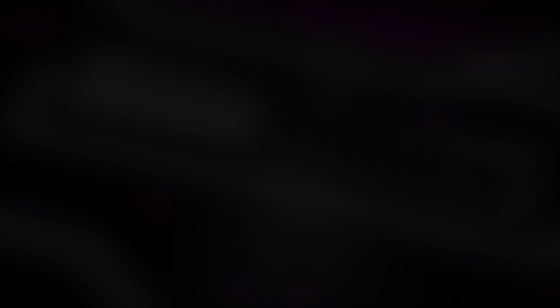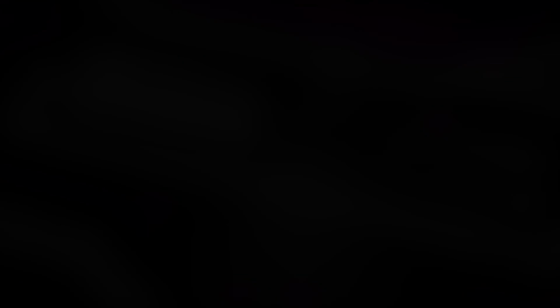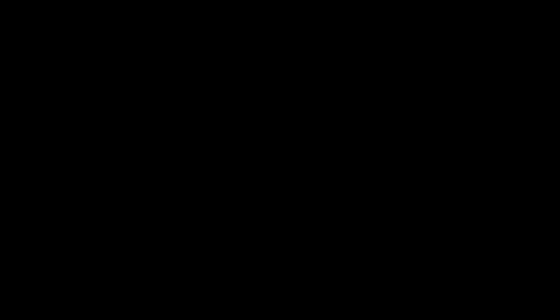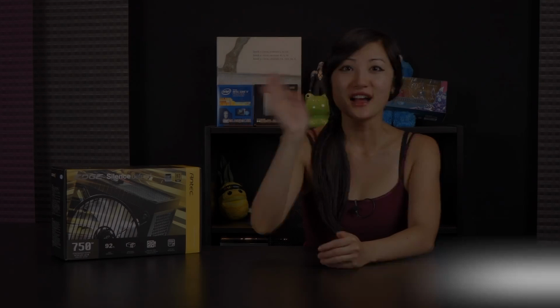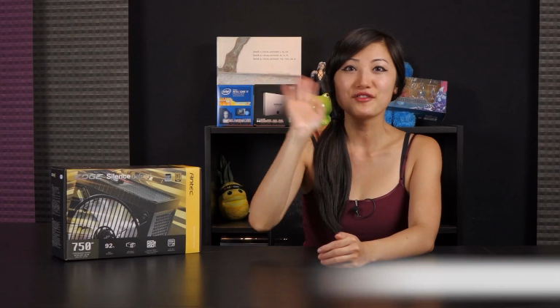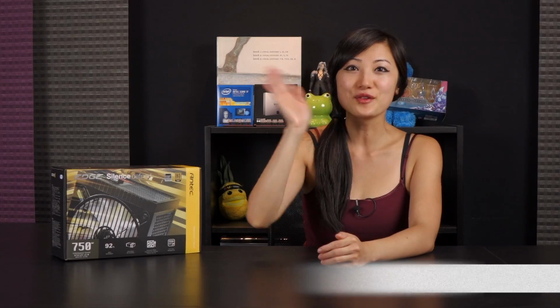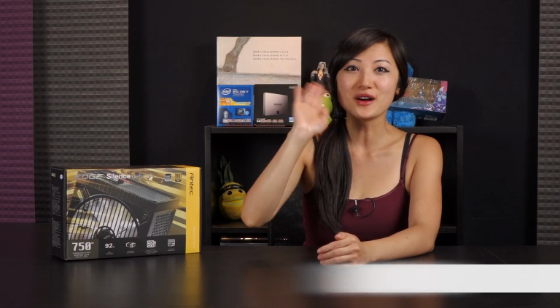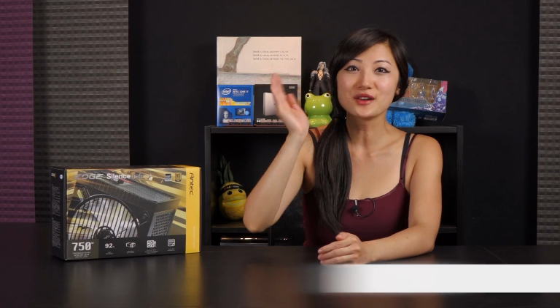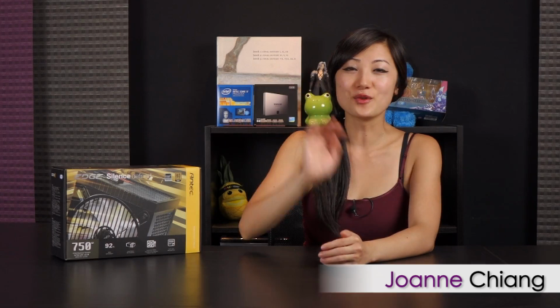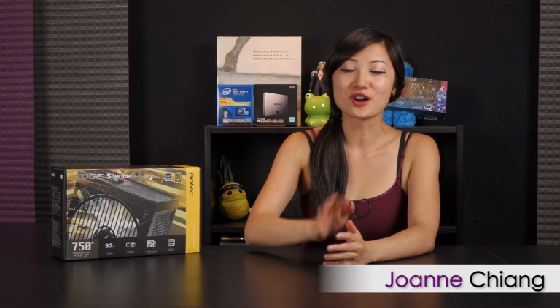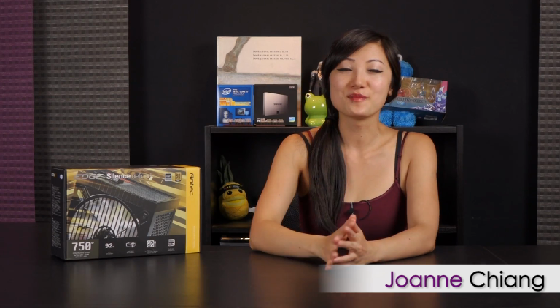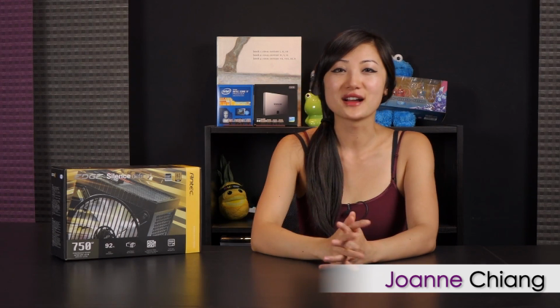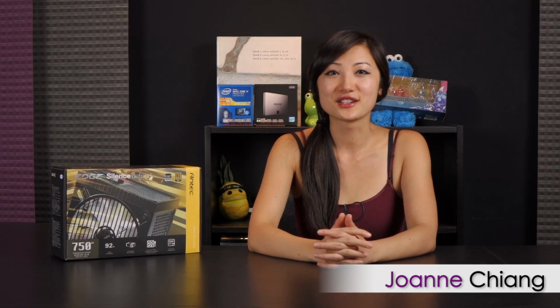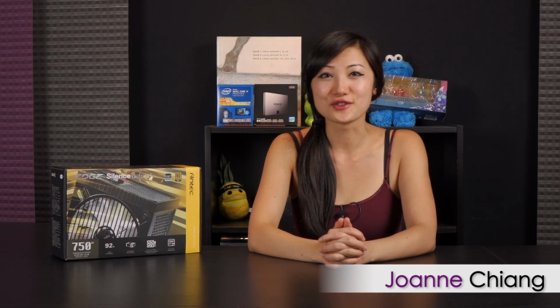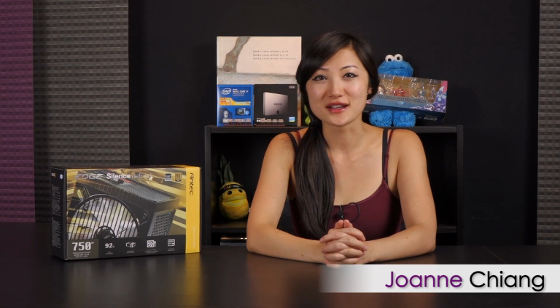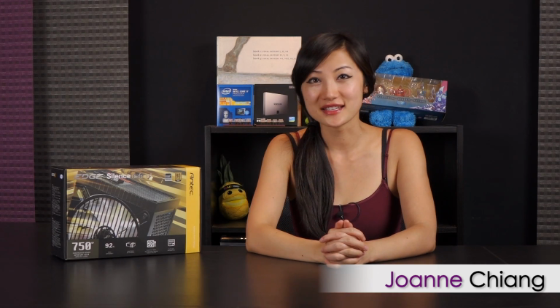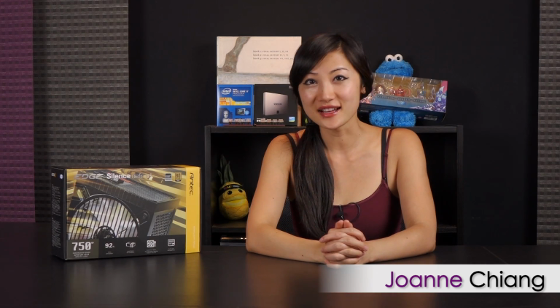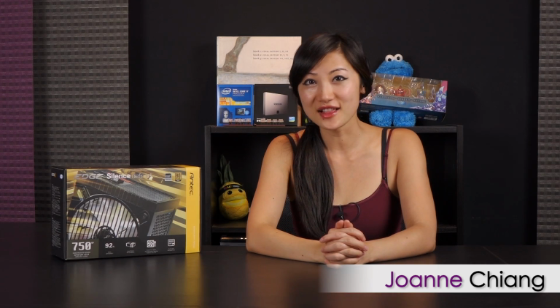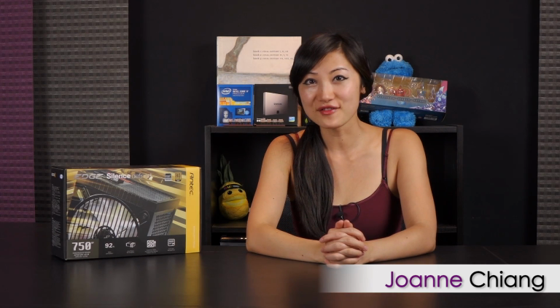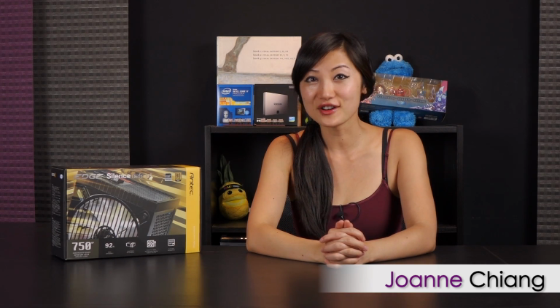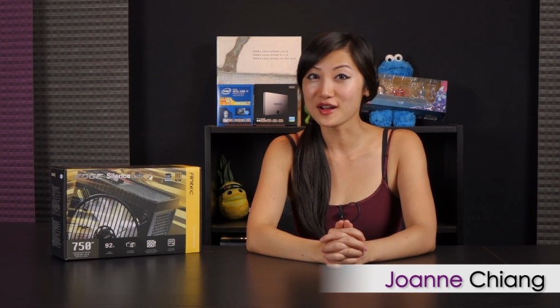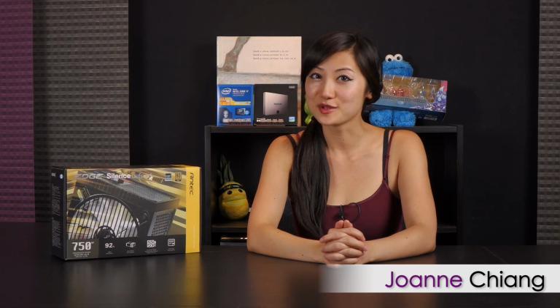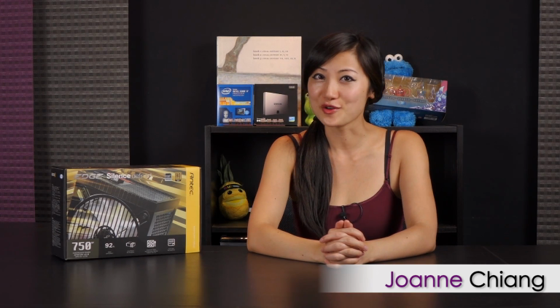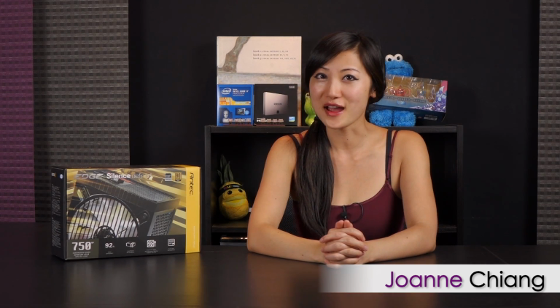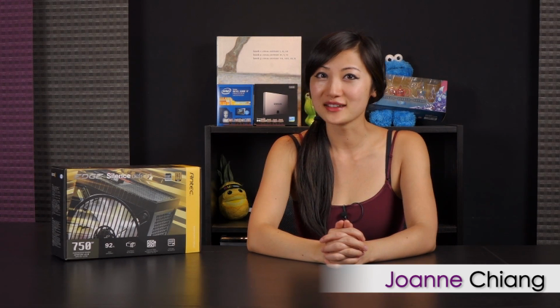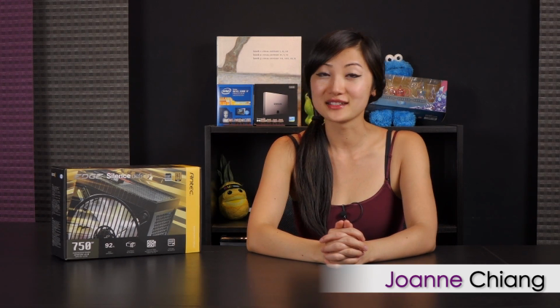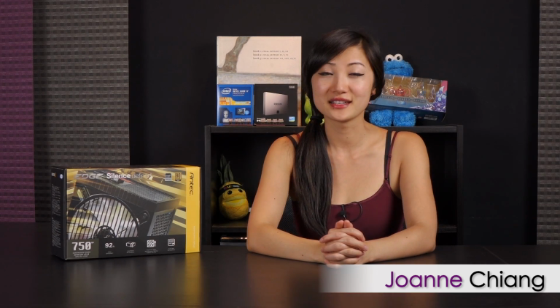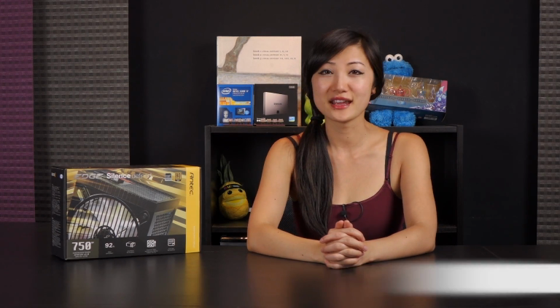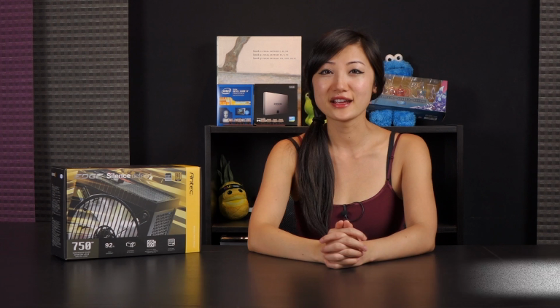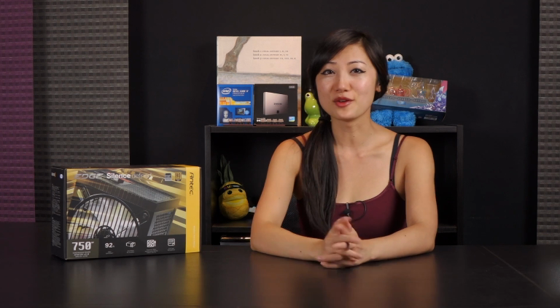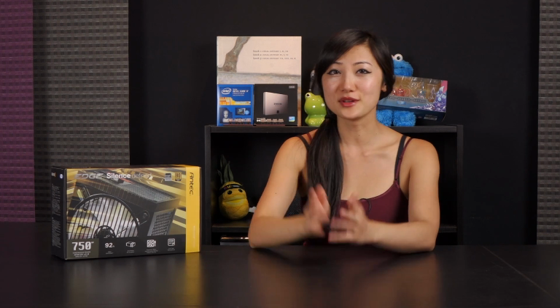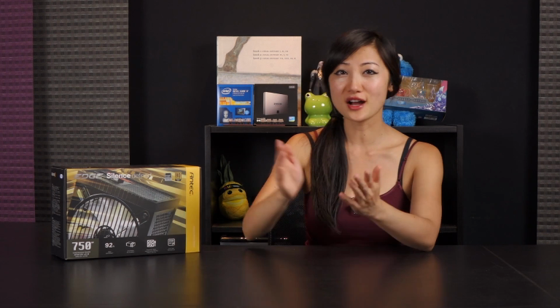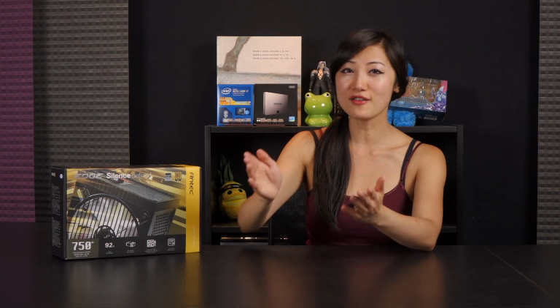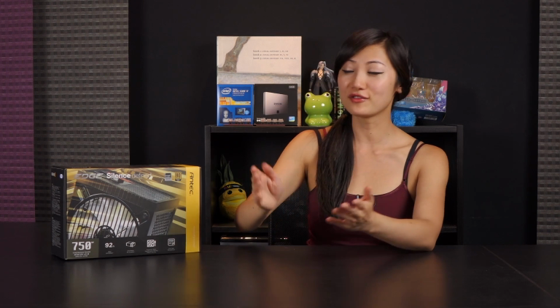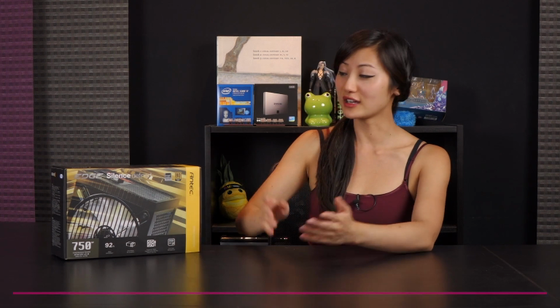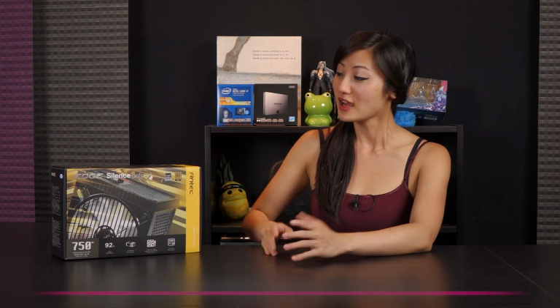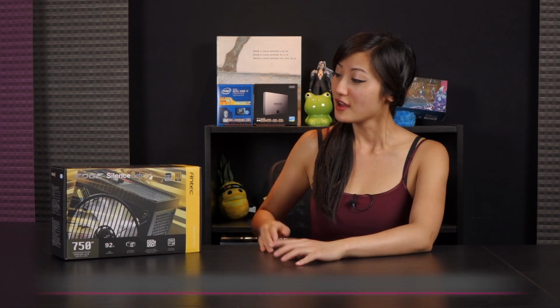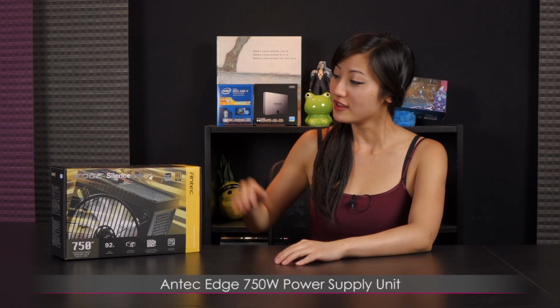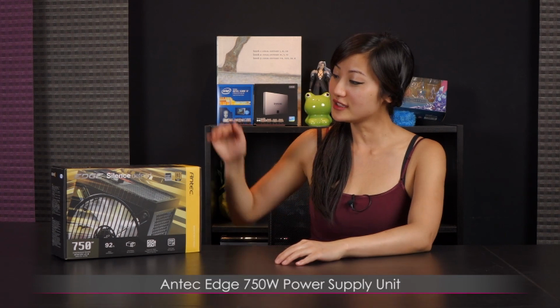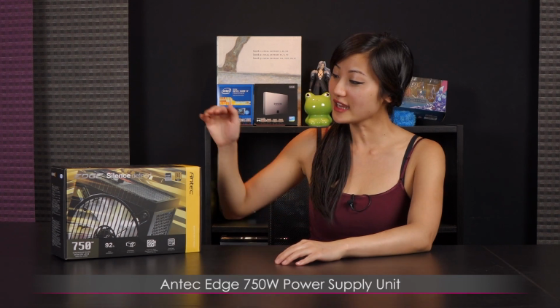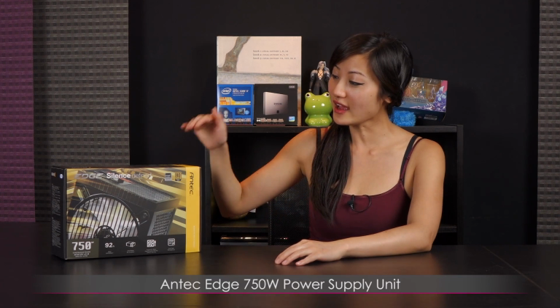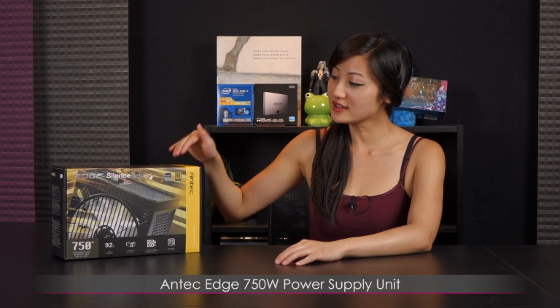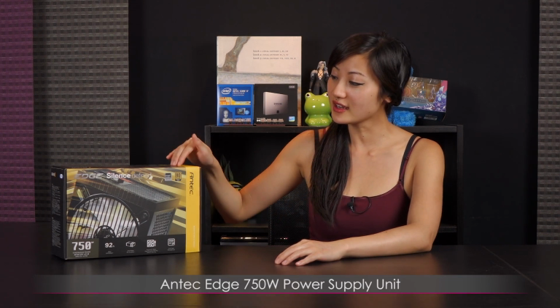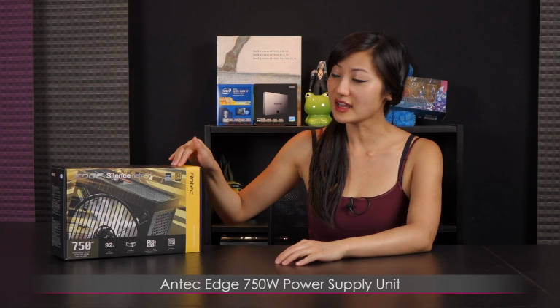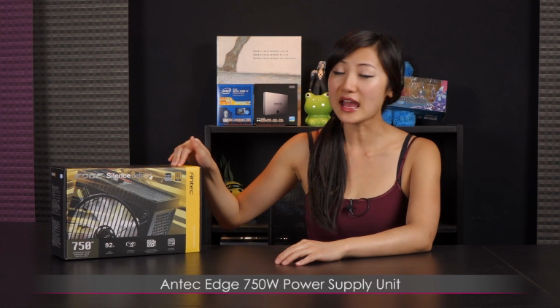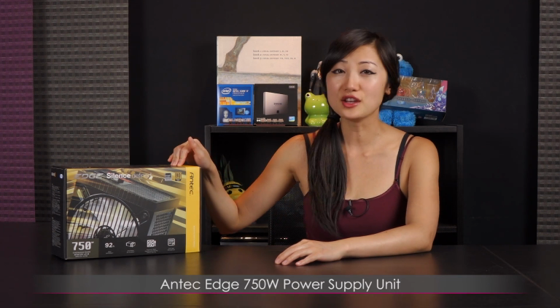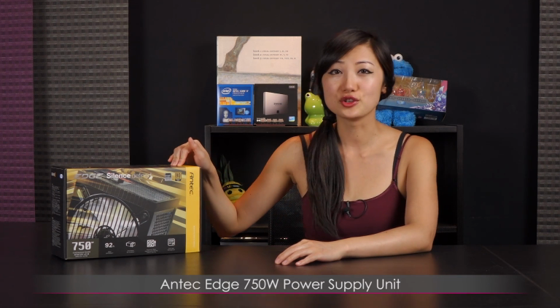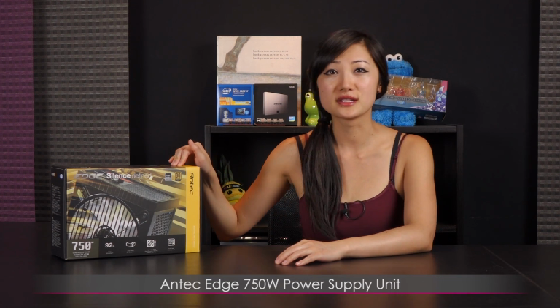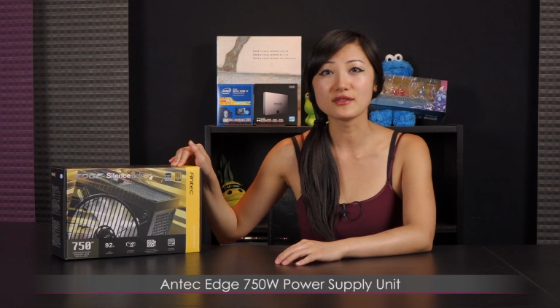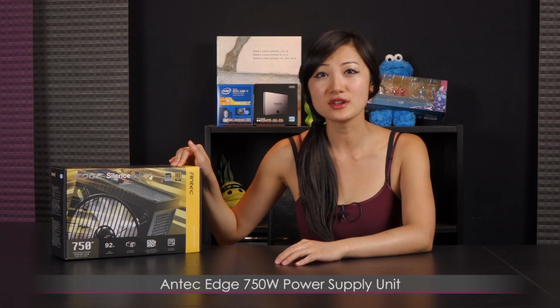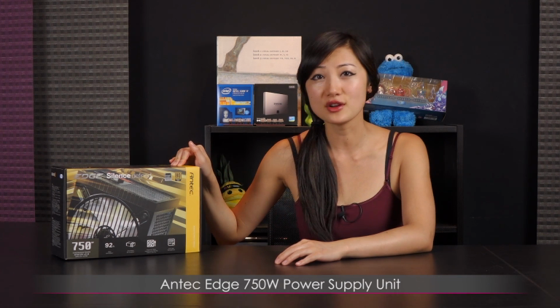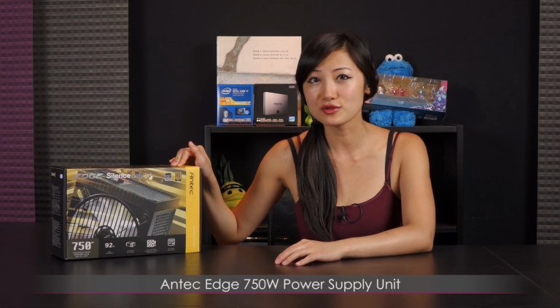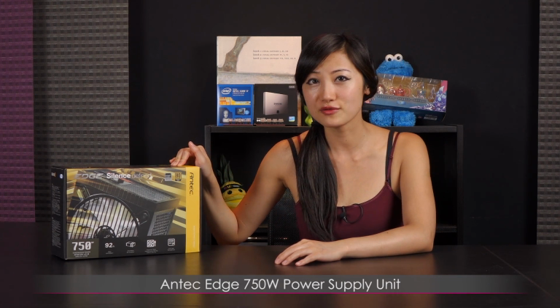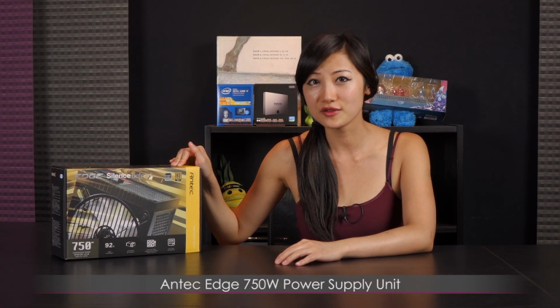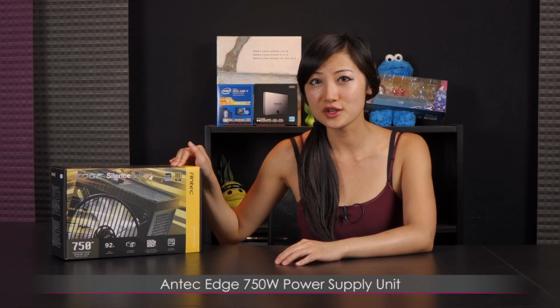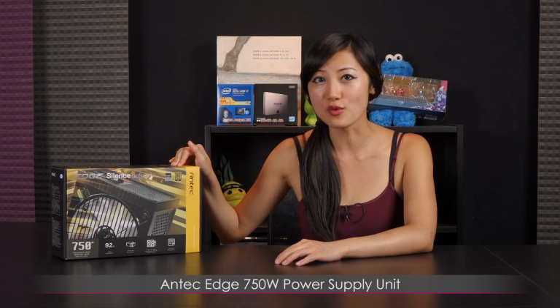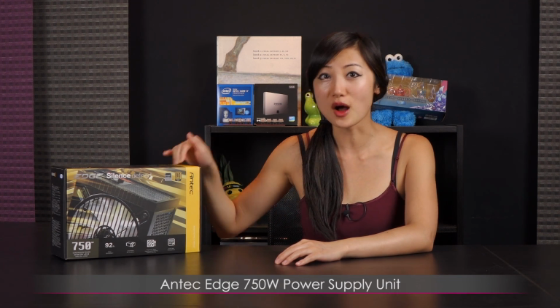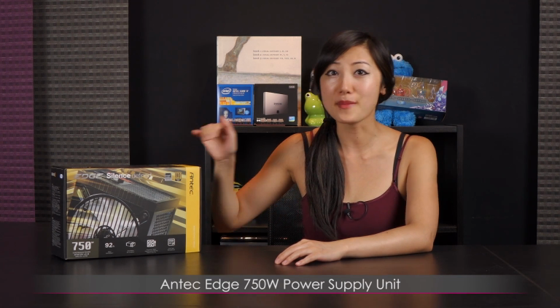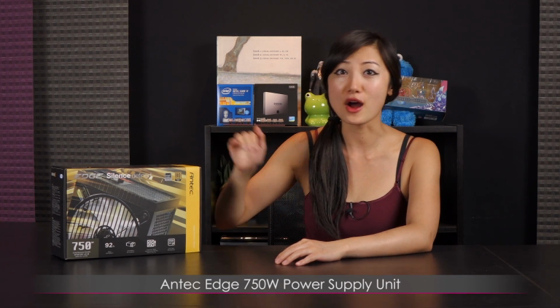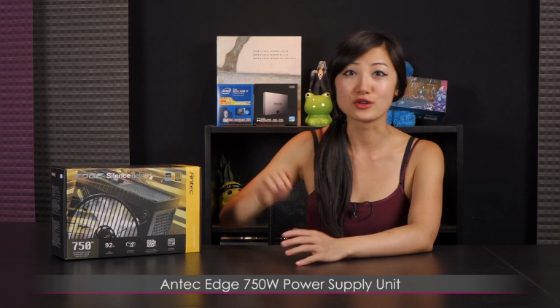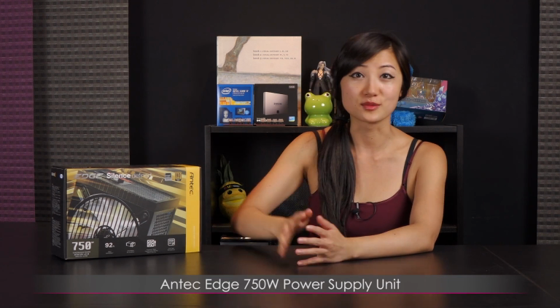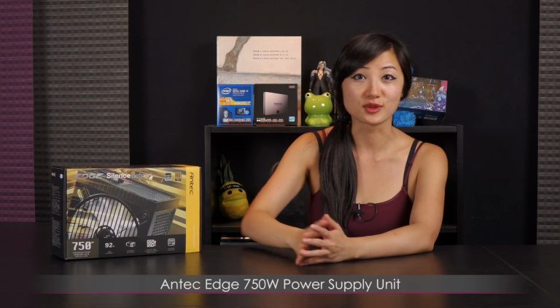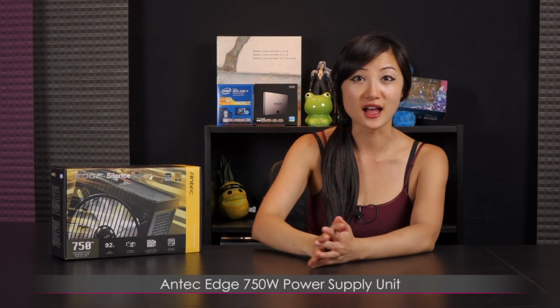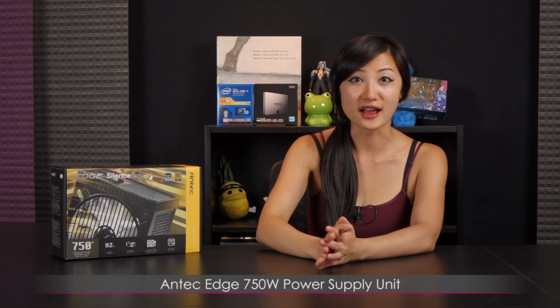Hi everyone, welcome back to Joanne Tech Lover. I'm Joanne and today I'll be covering this Antec Edge 750 watt power supply.